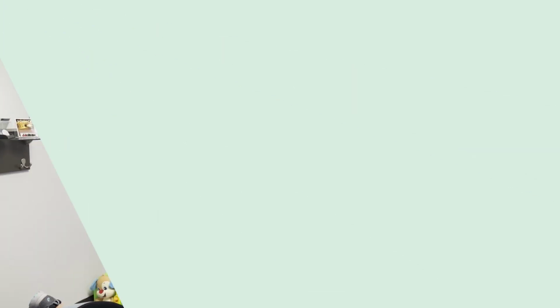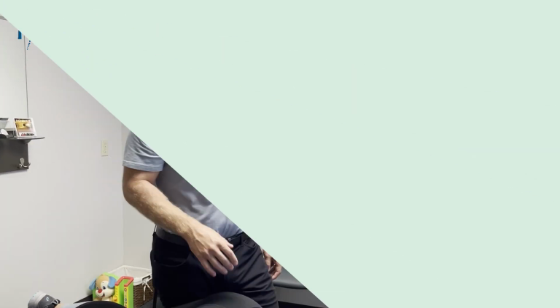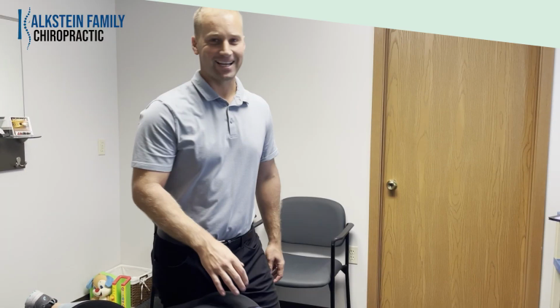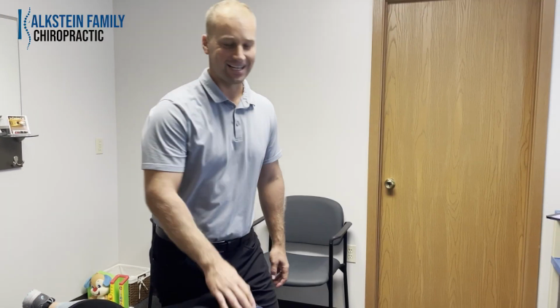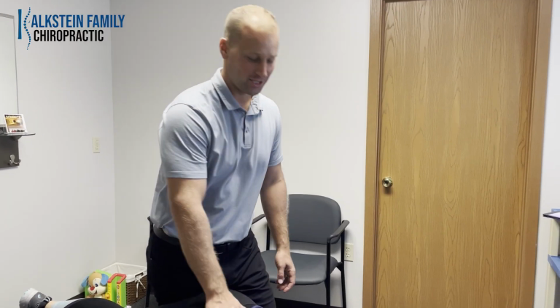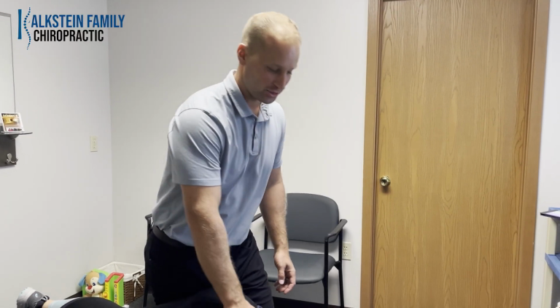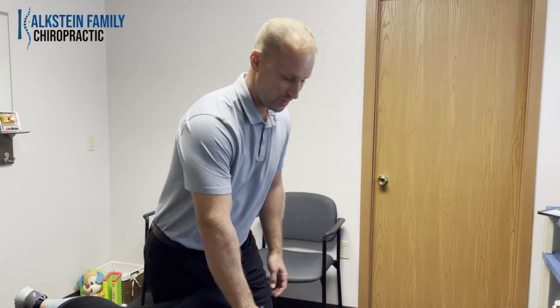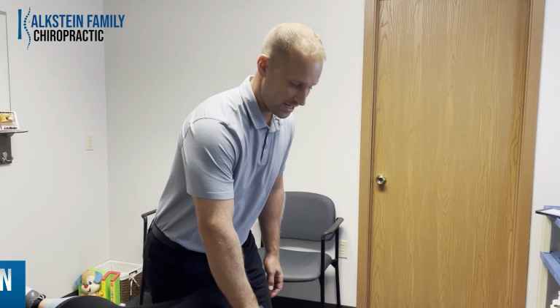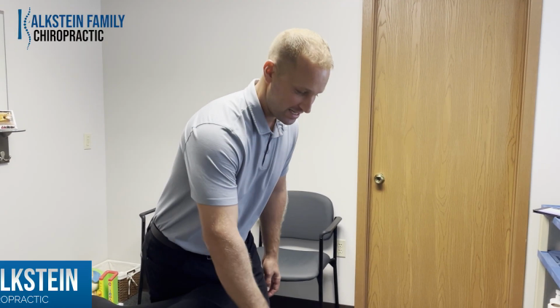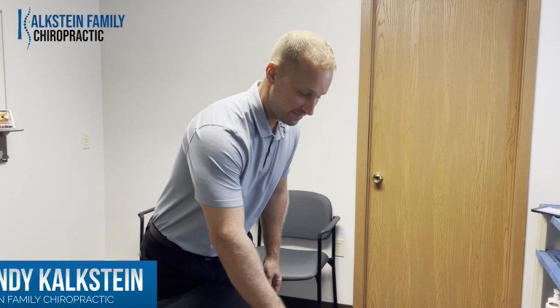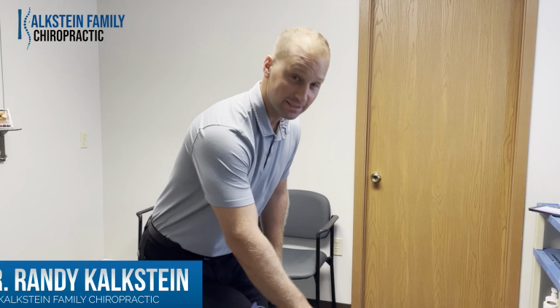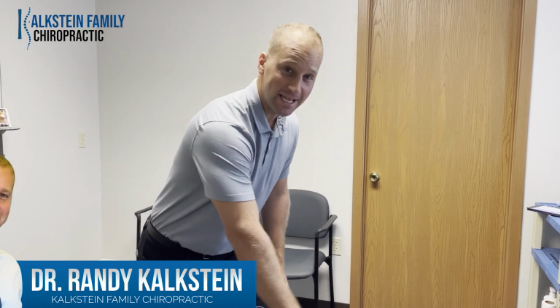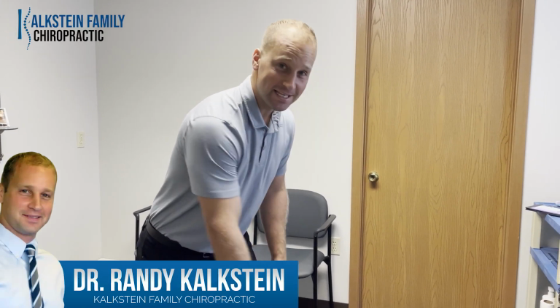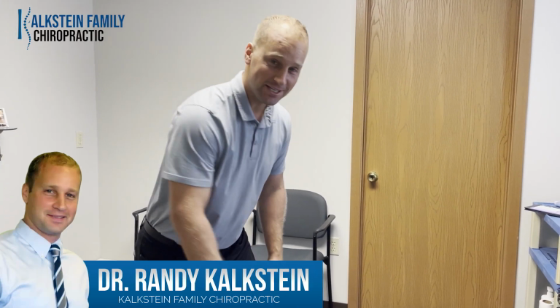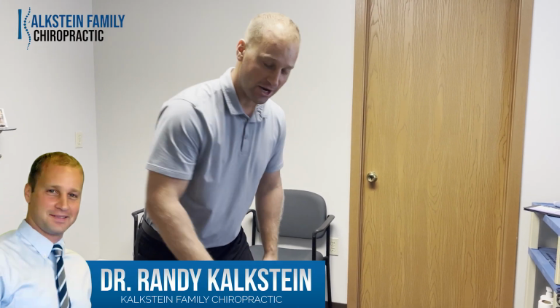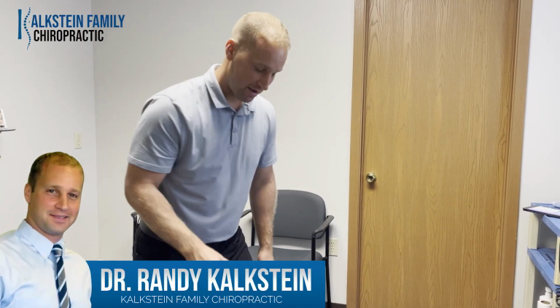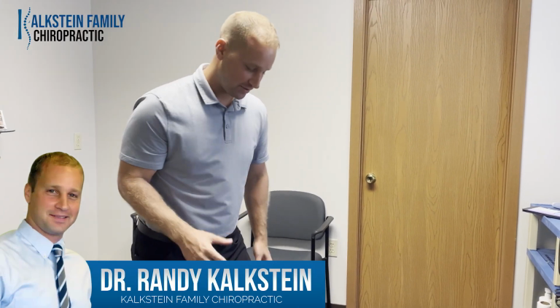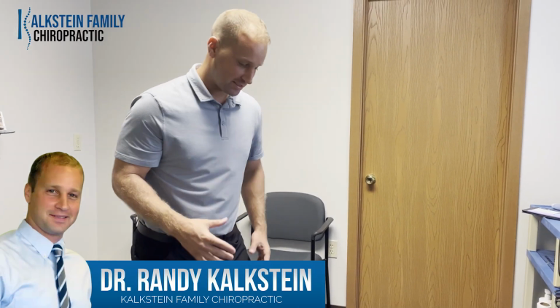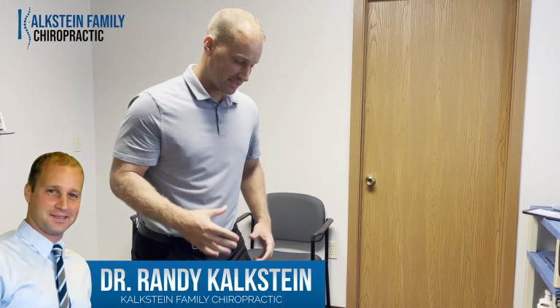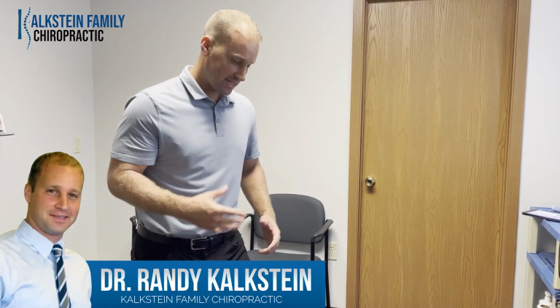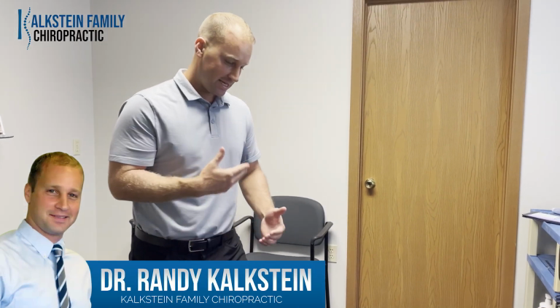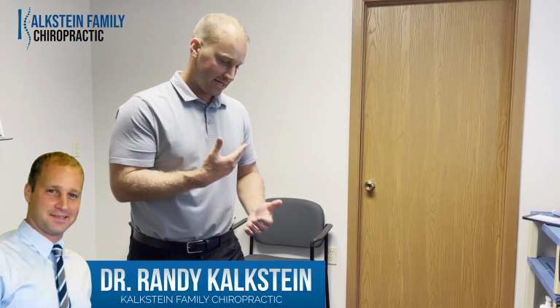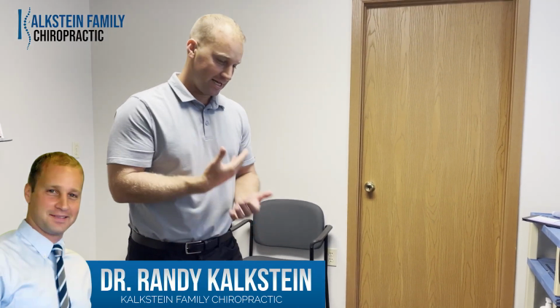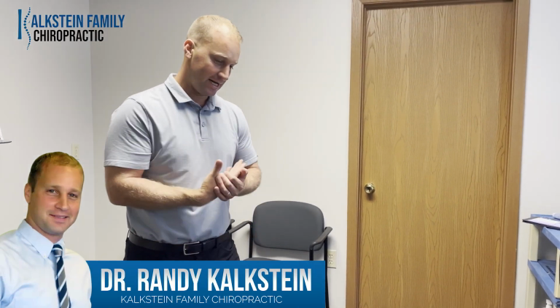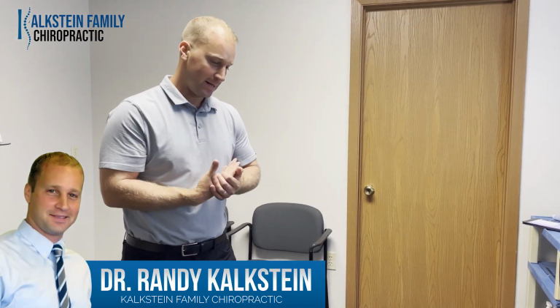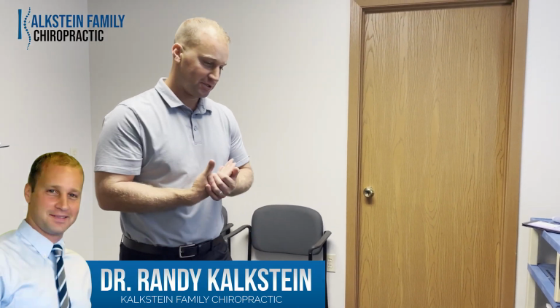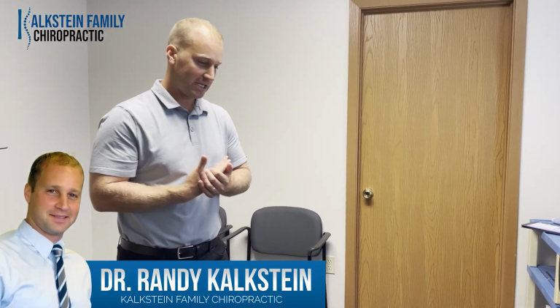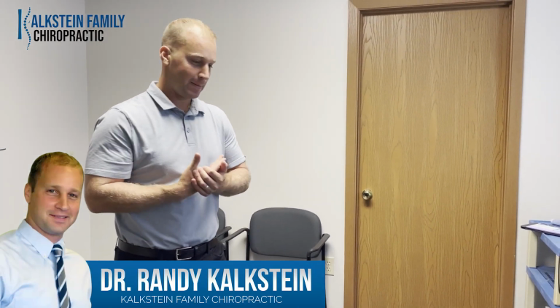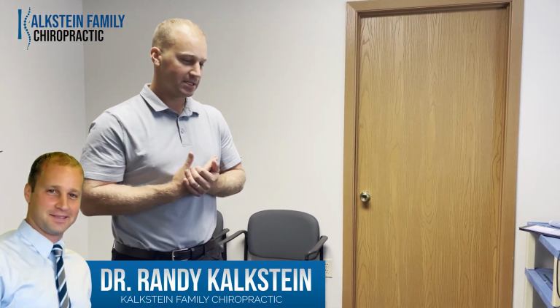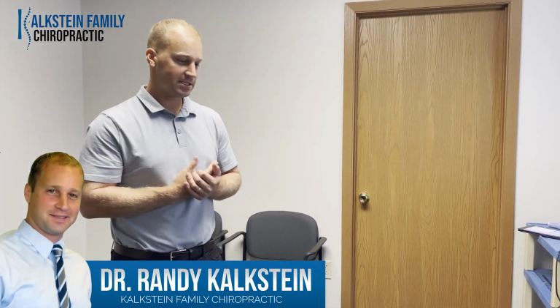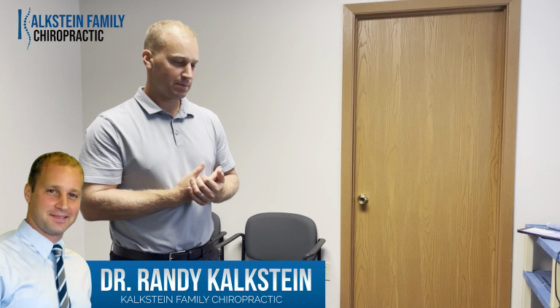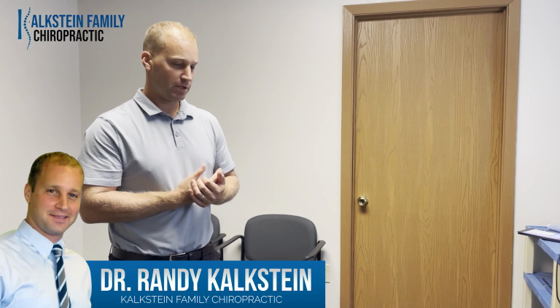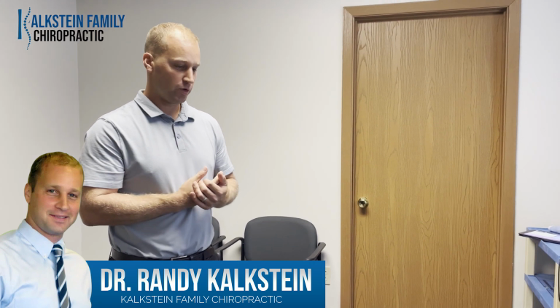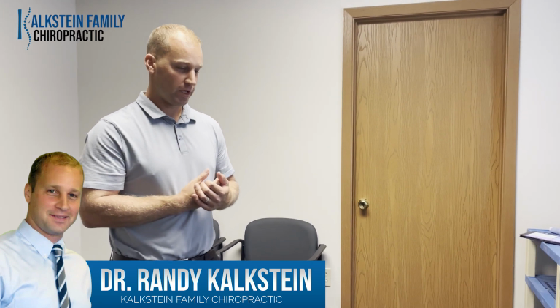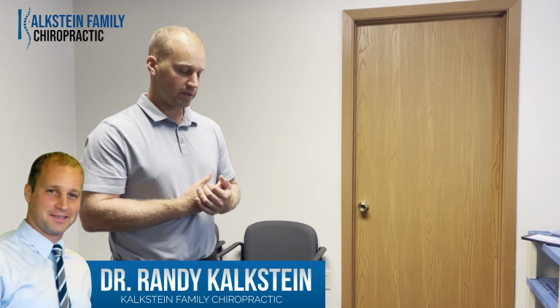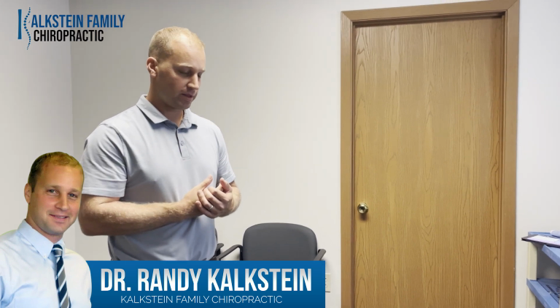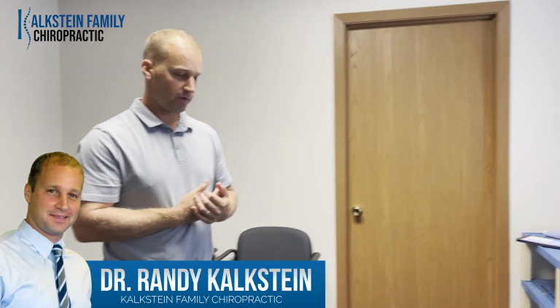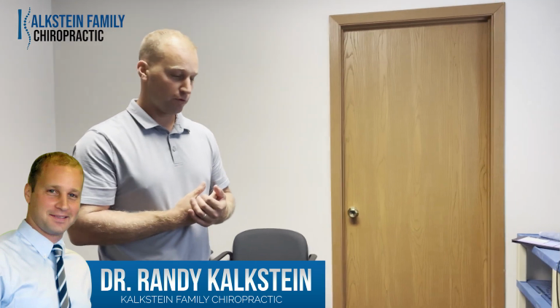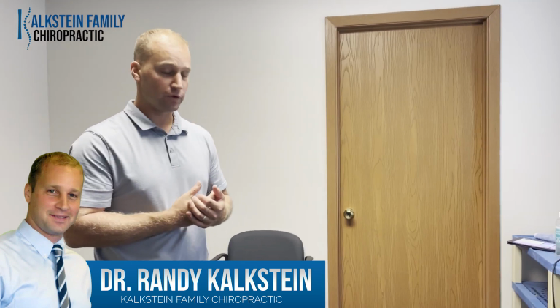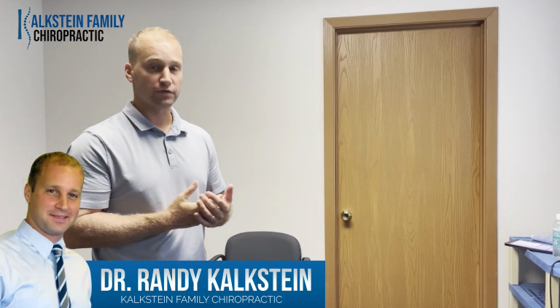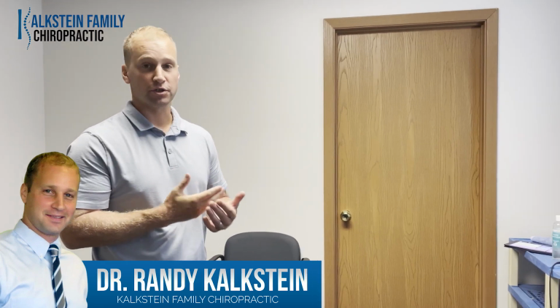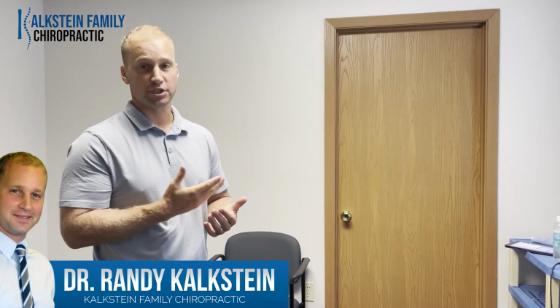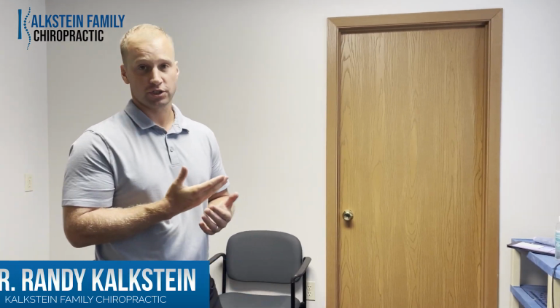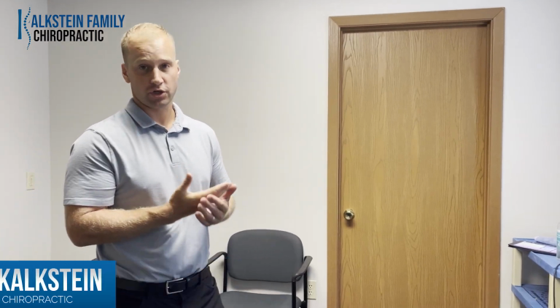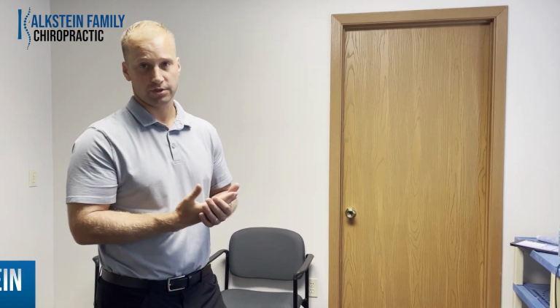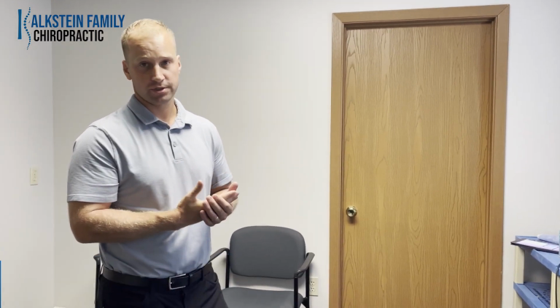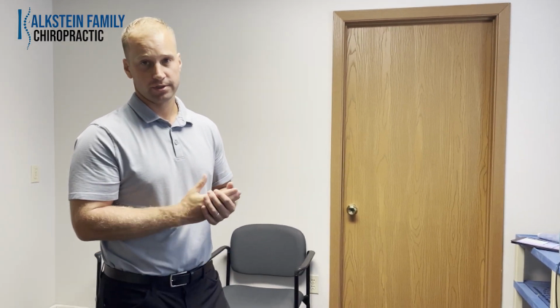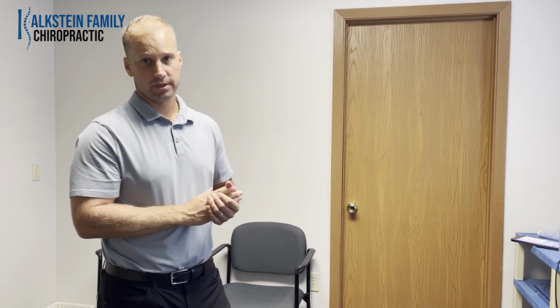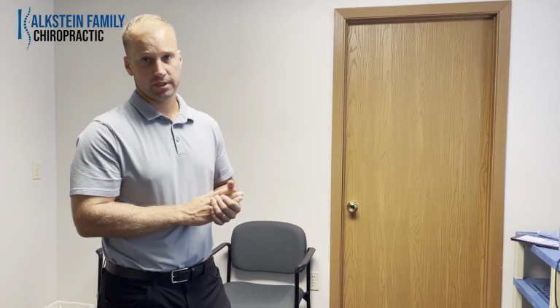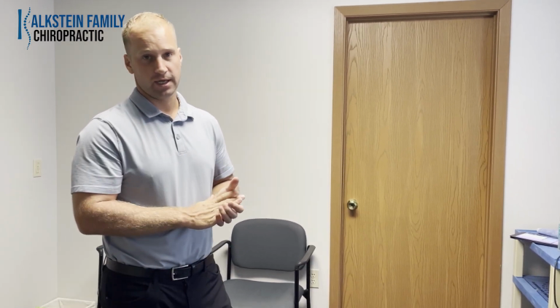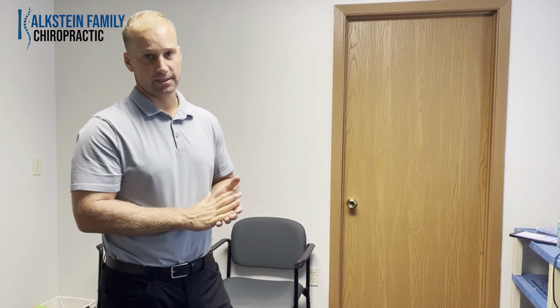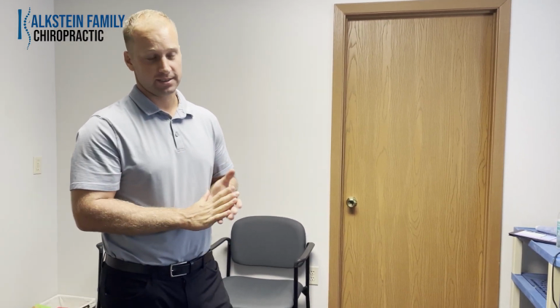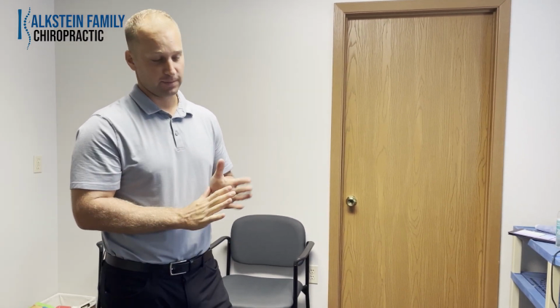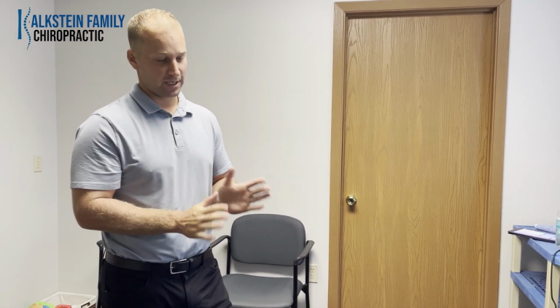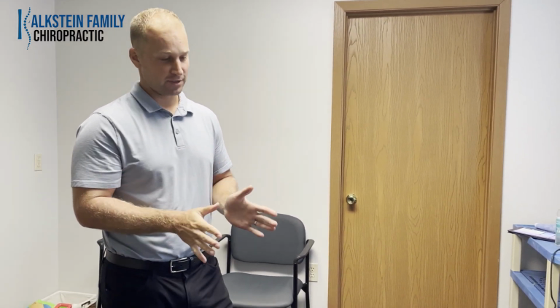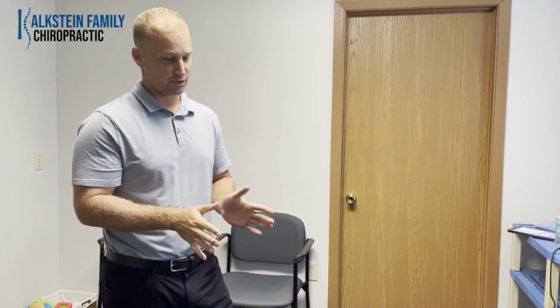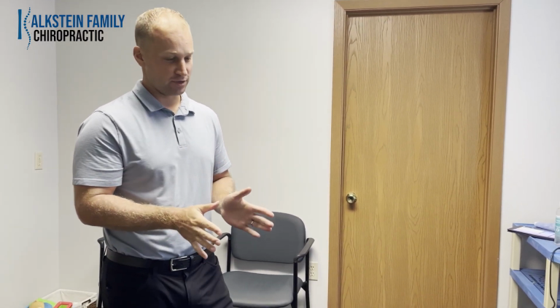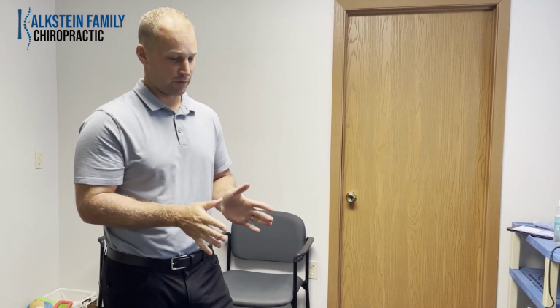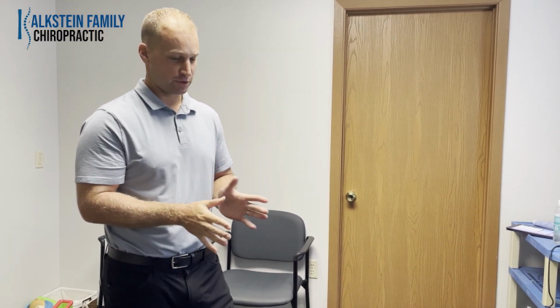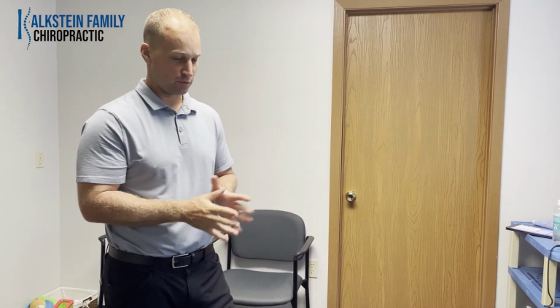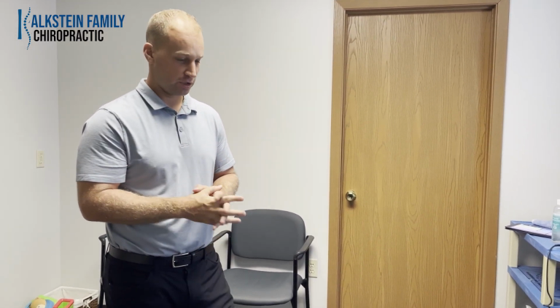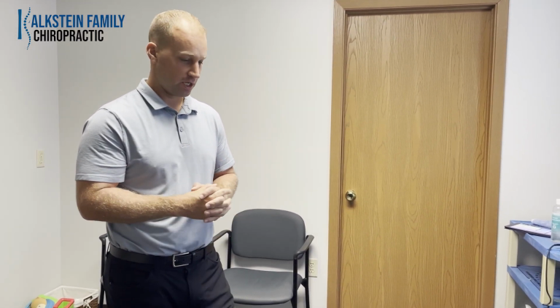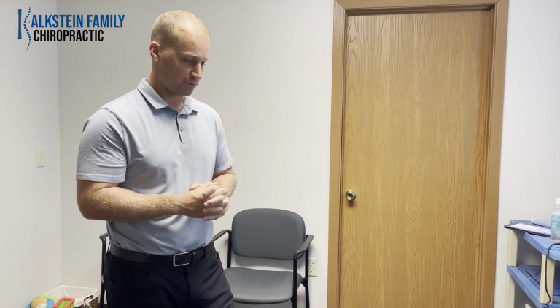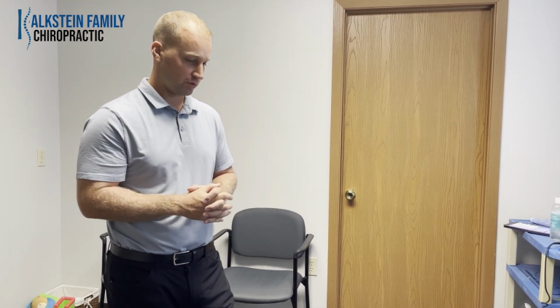Hi guys, Dr. Rainey. I have Delaney in the office. She came in to see me — she's a nurse at the step-down unit at Westmoreland Hospital.